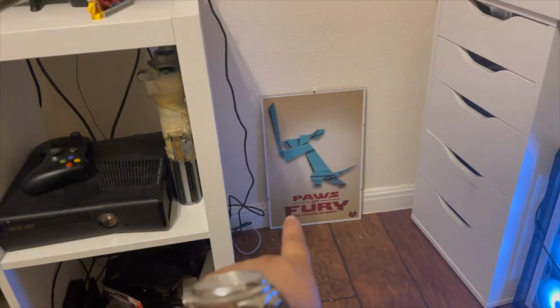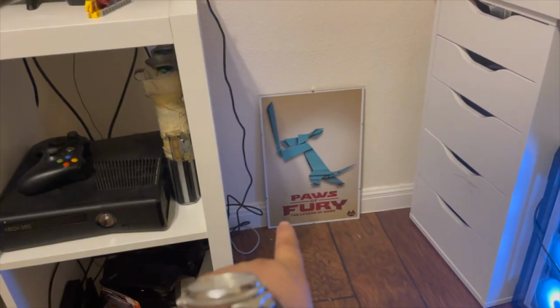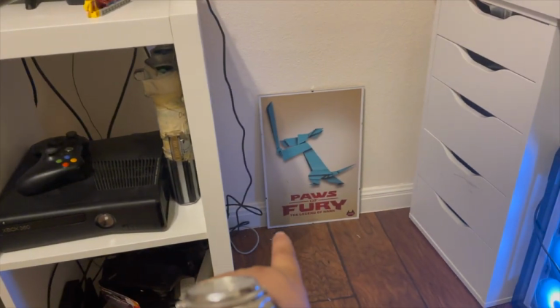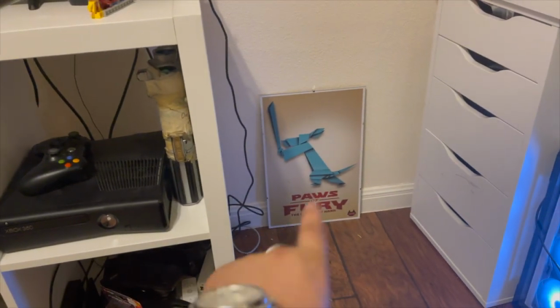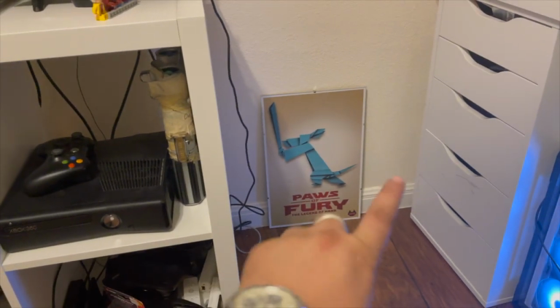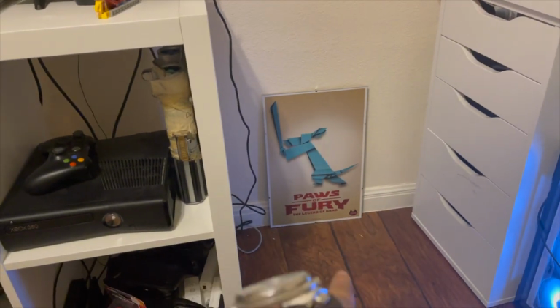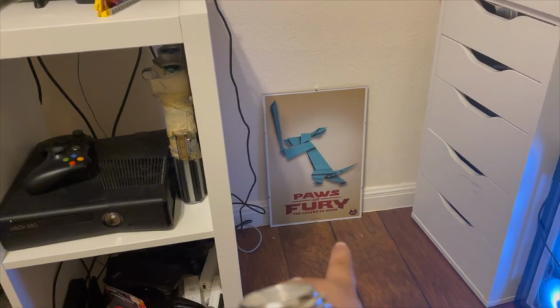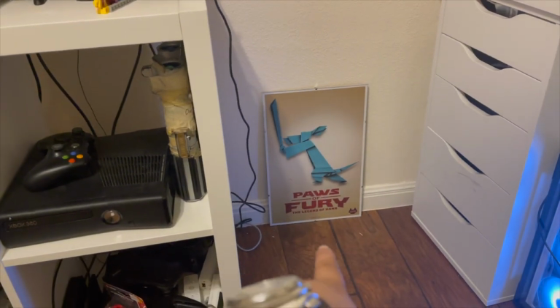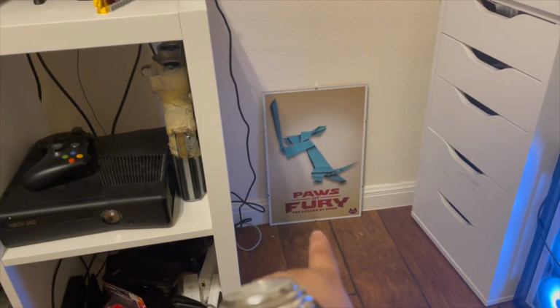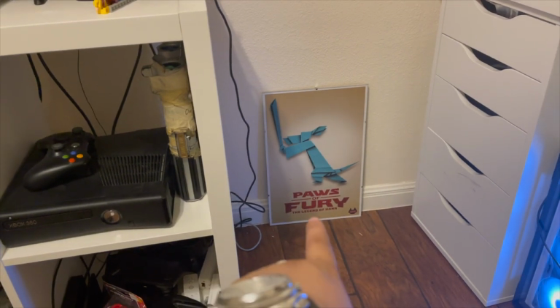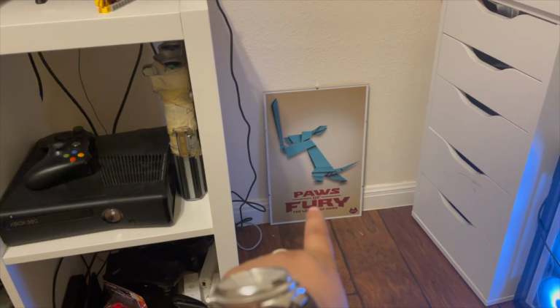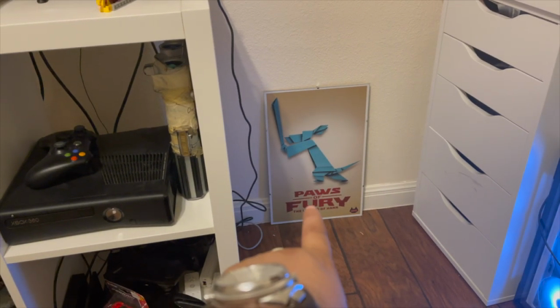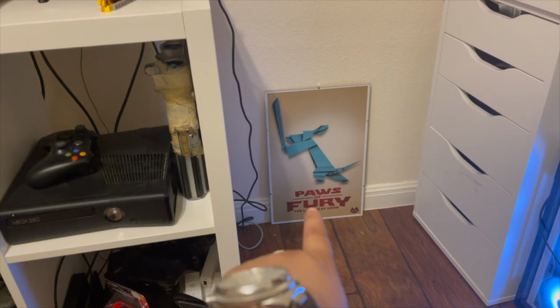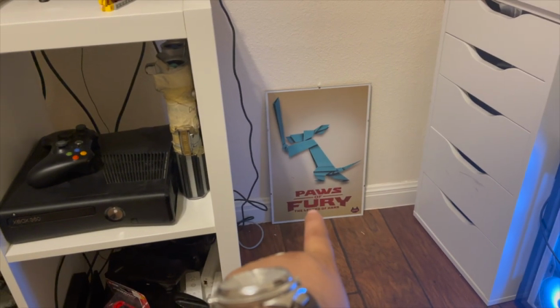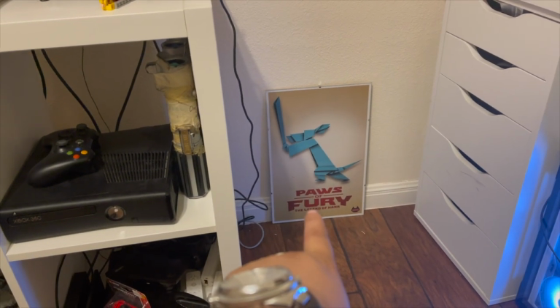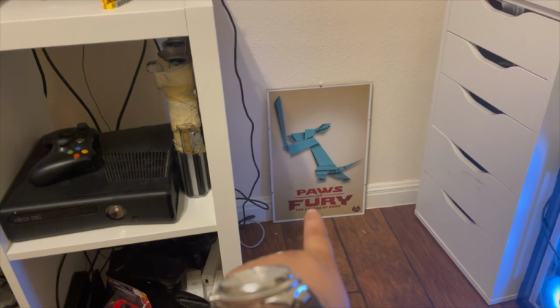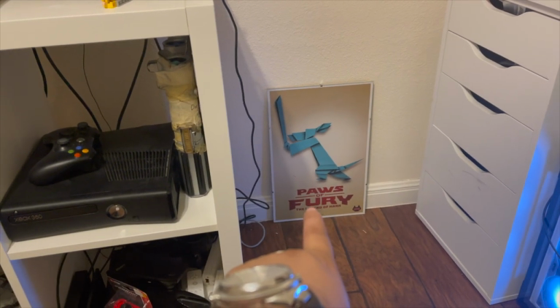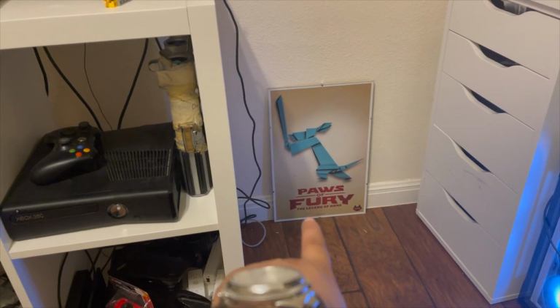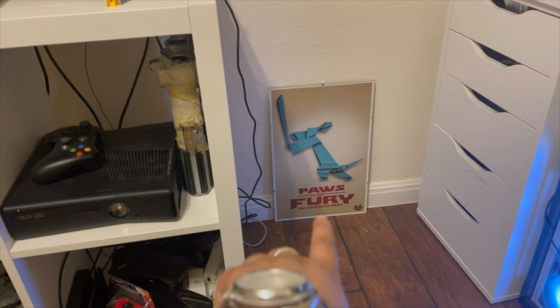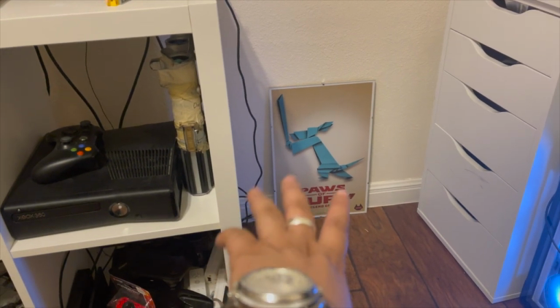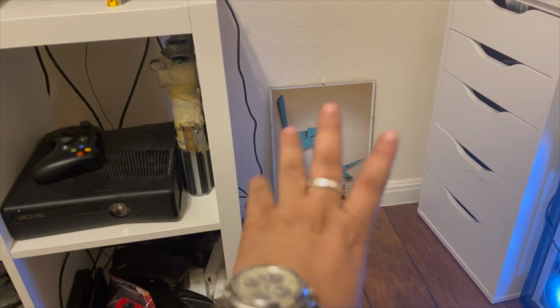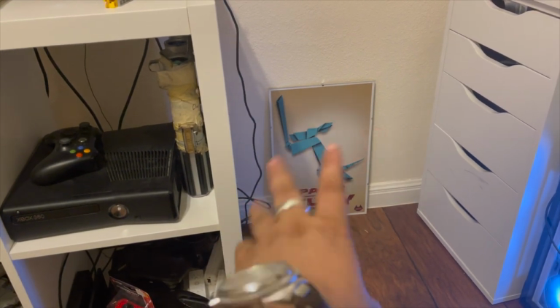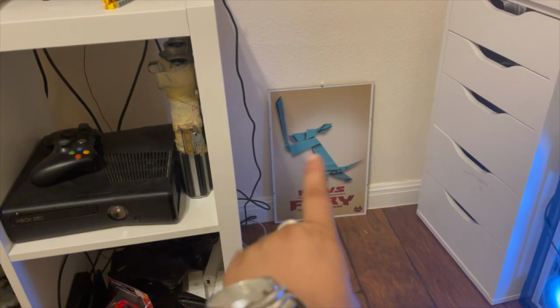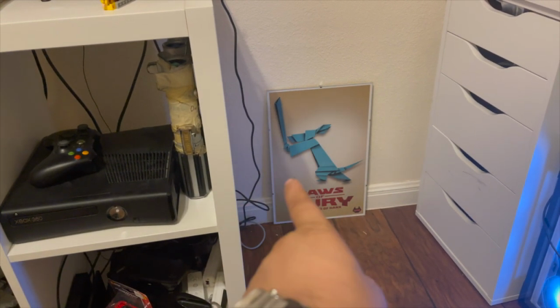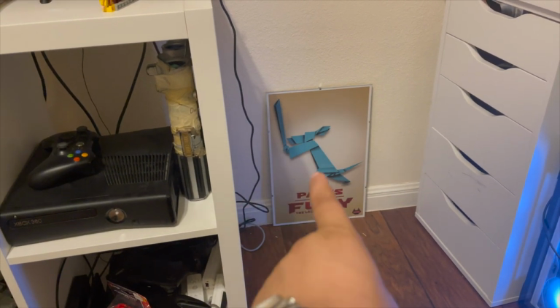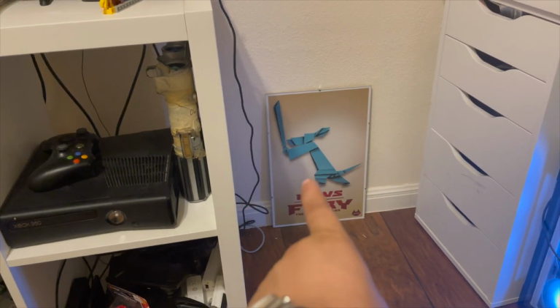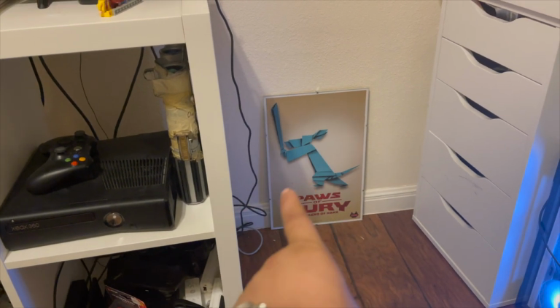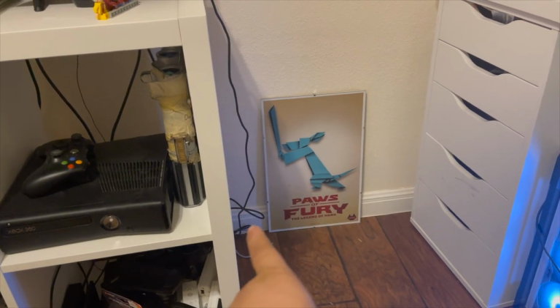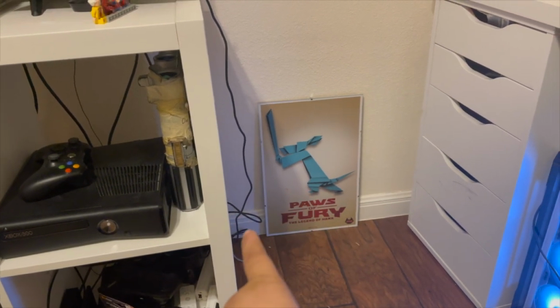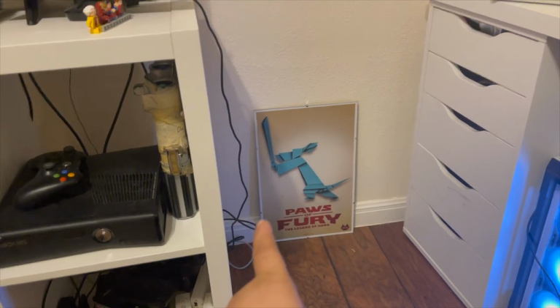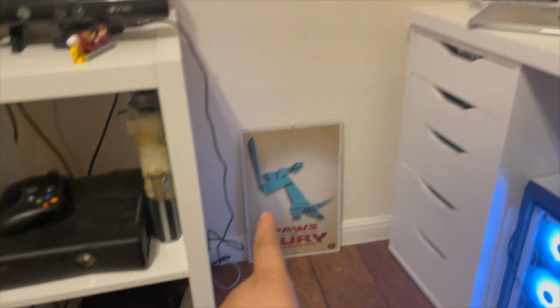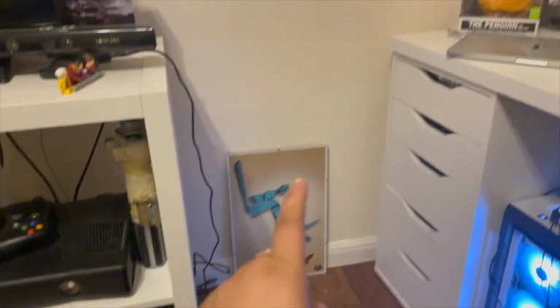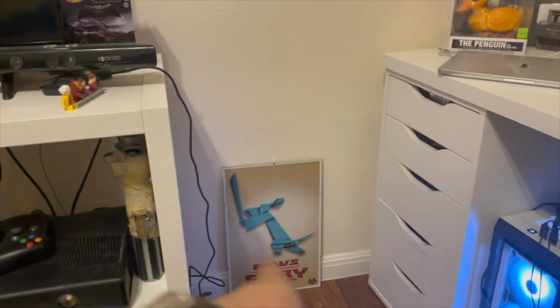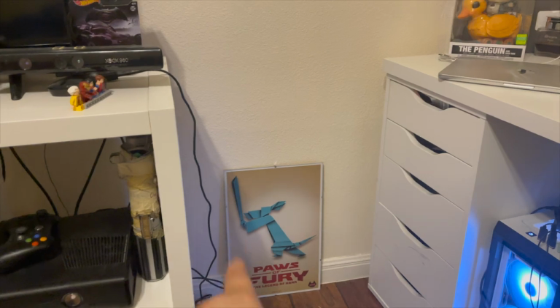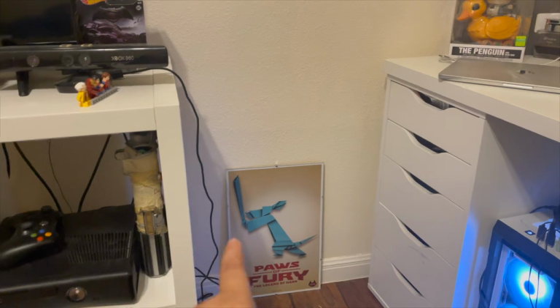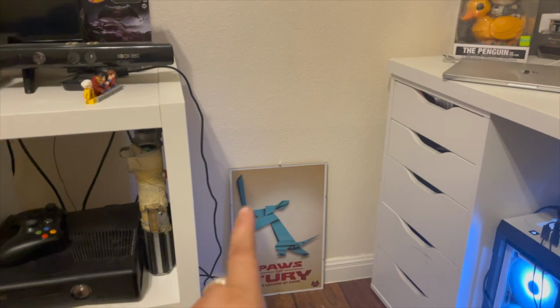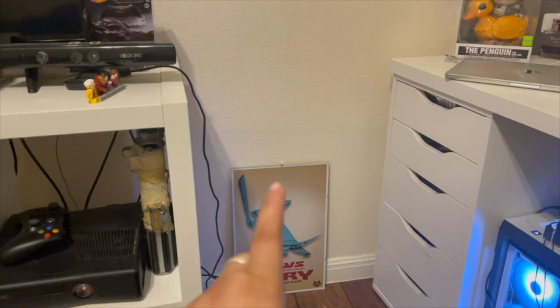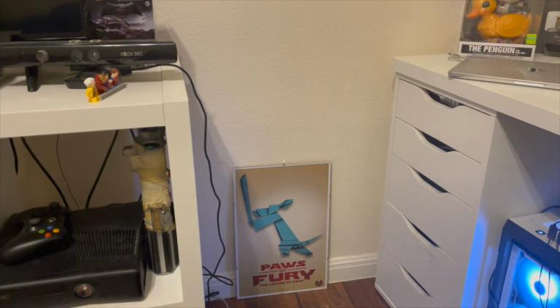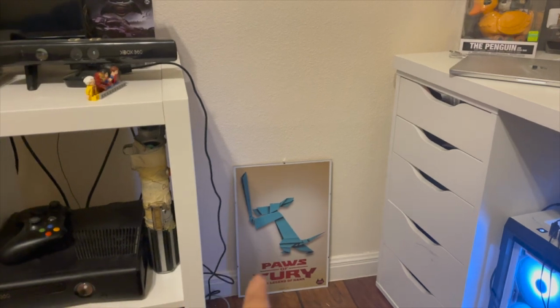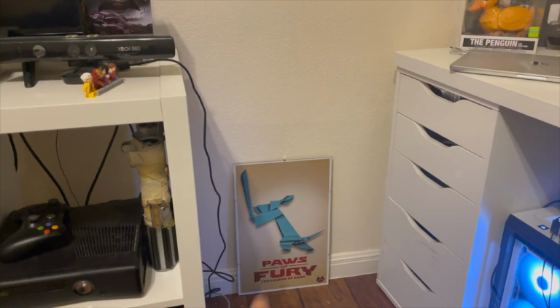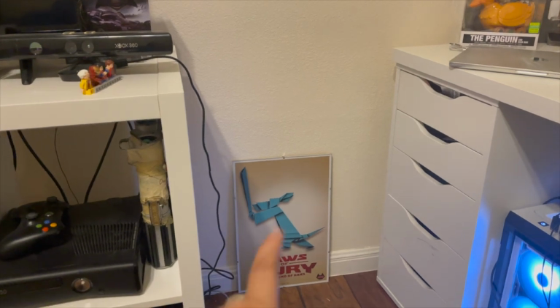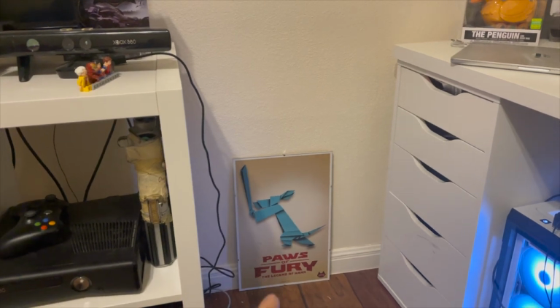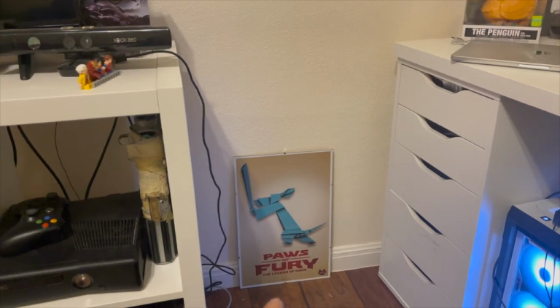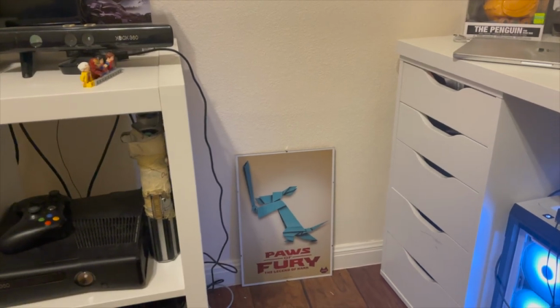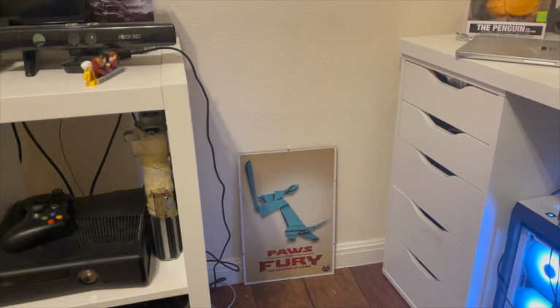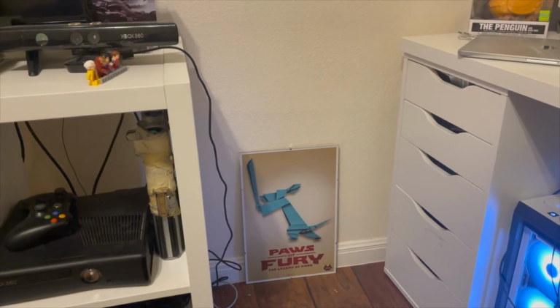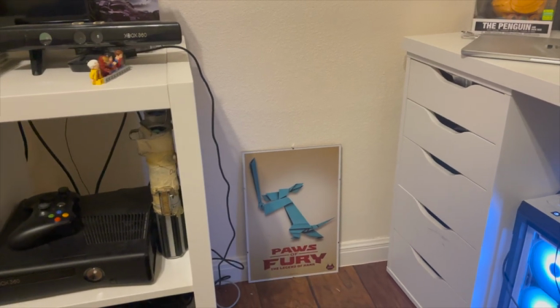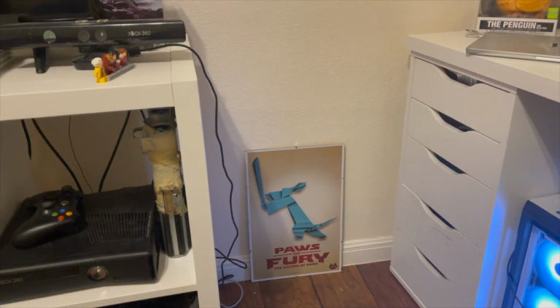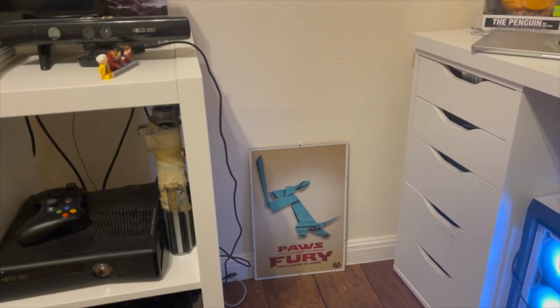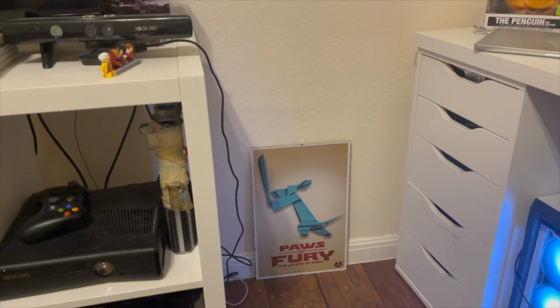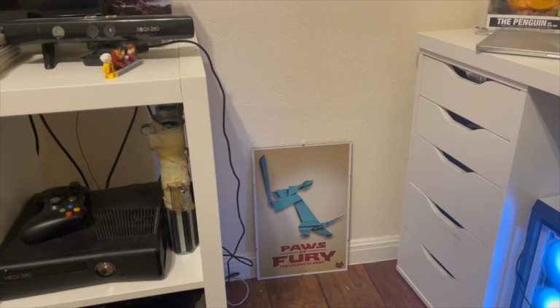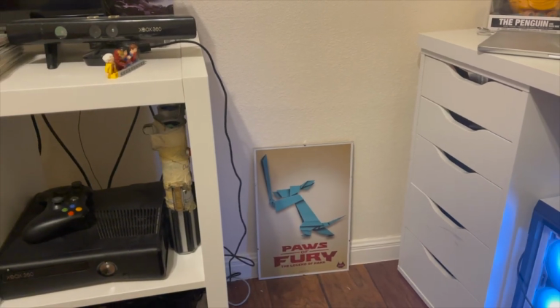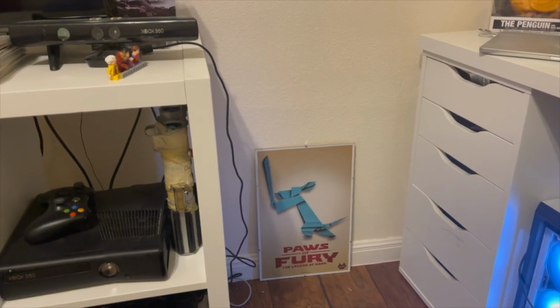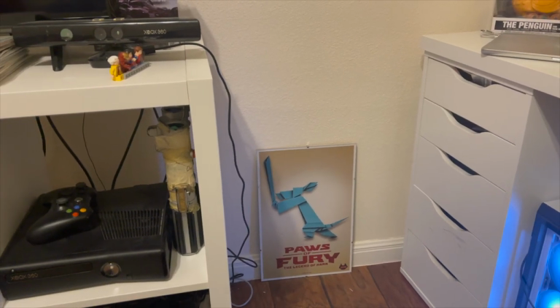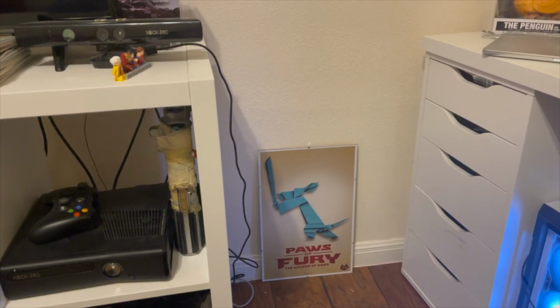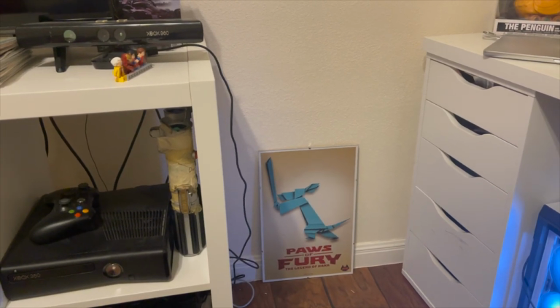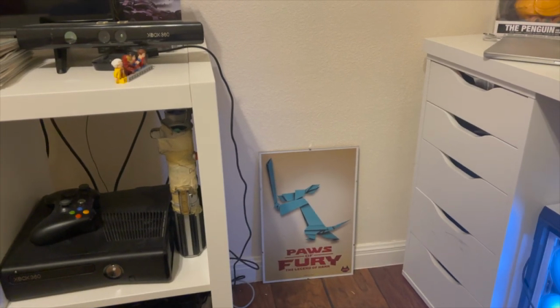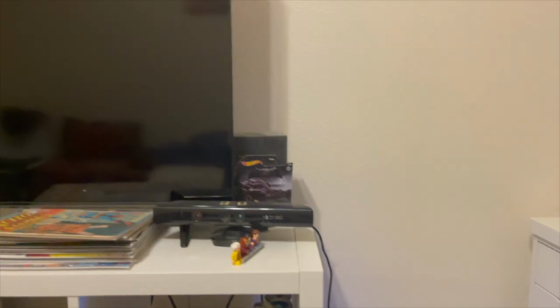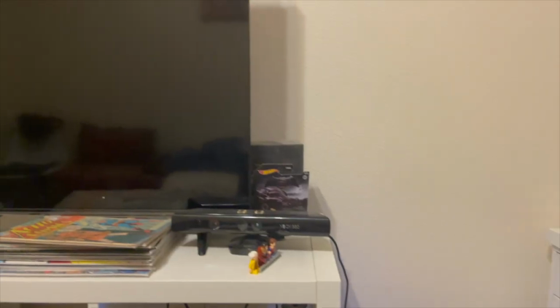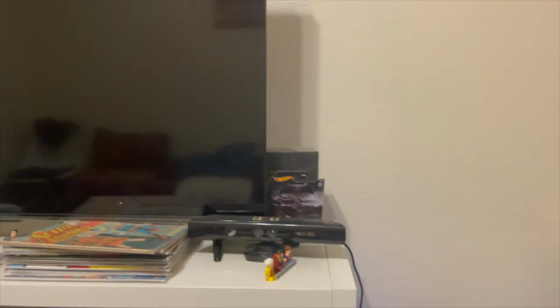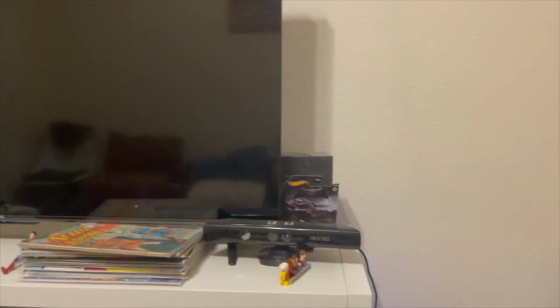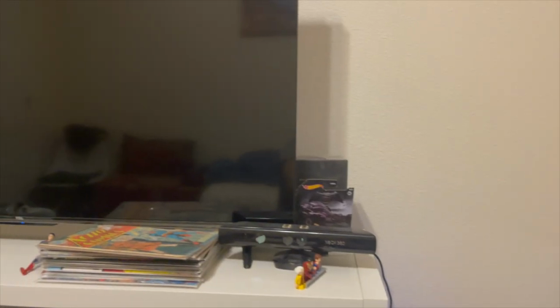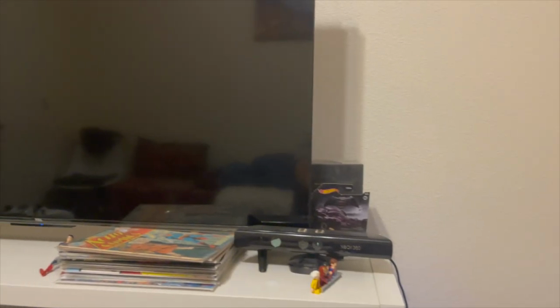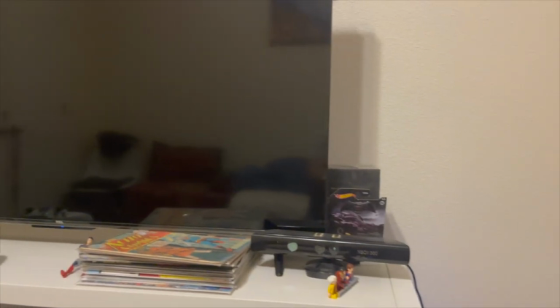Currently I have this poster laying on the floor, but it will be up sometime soon.